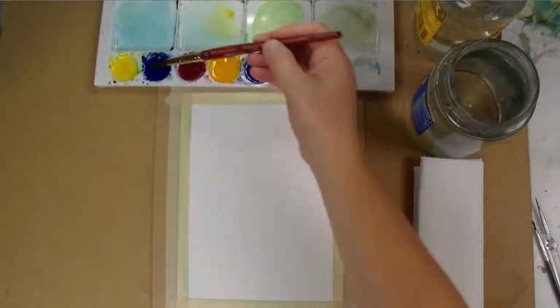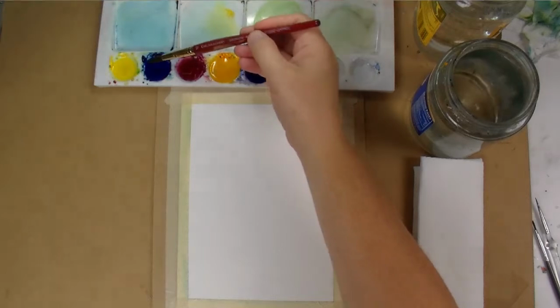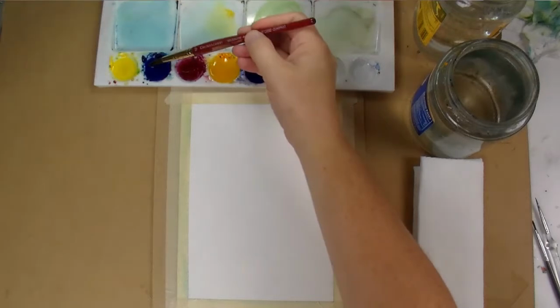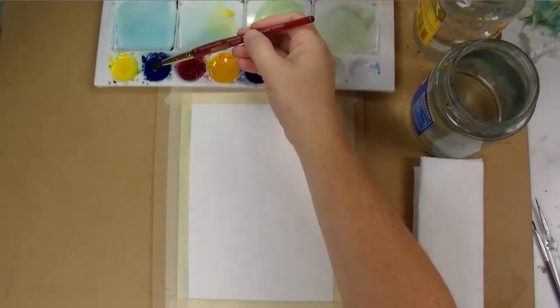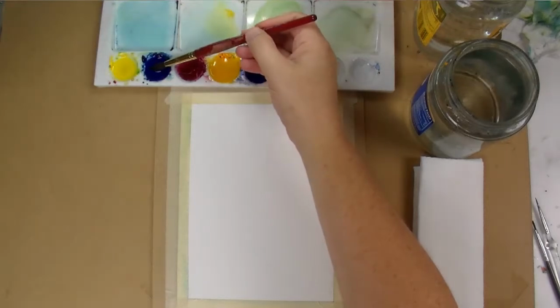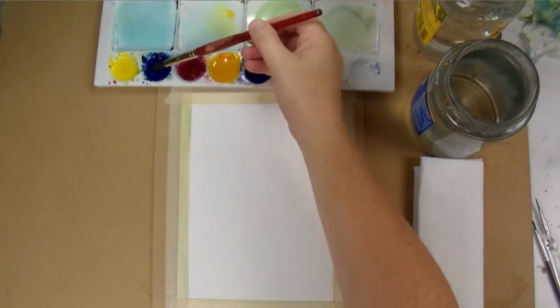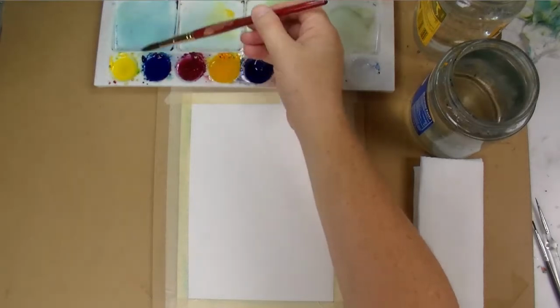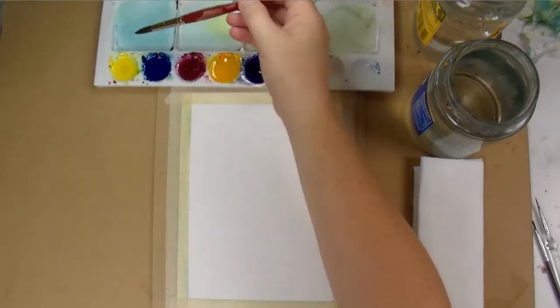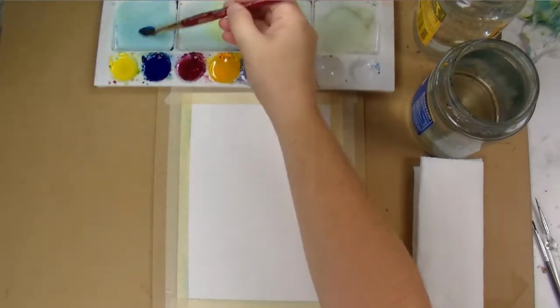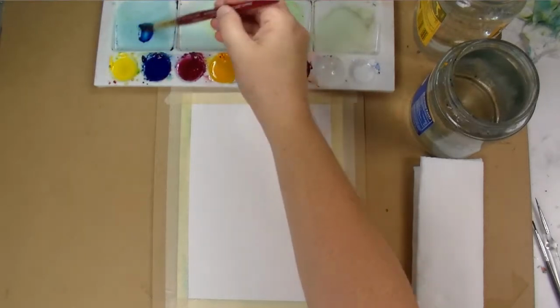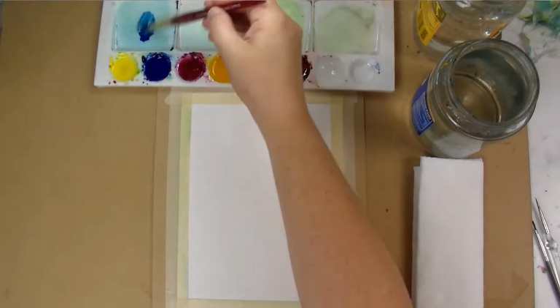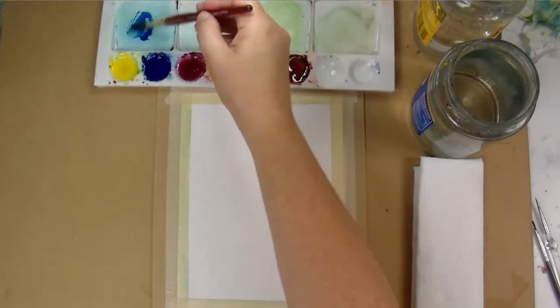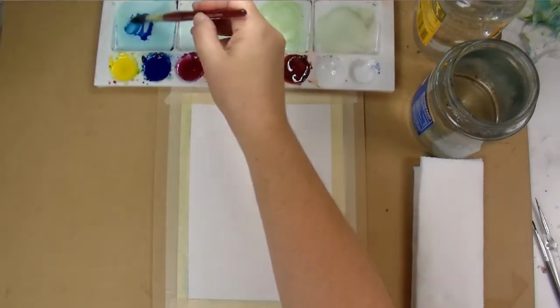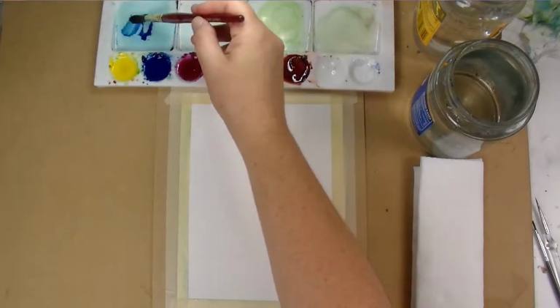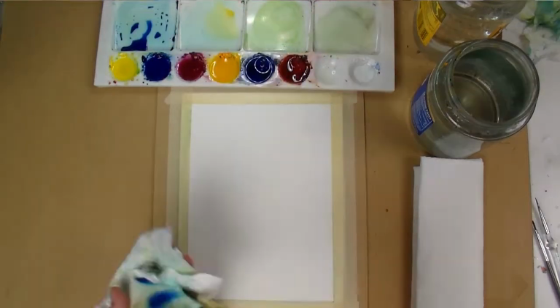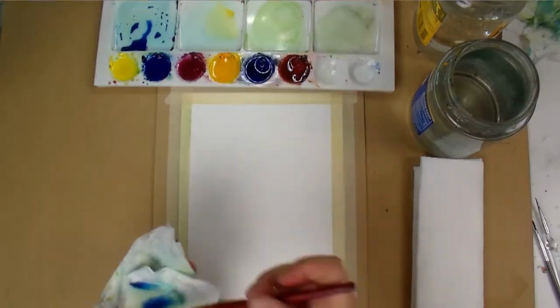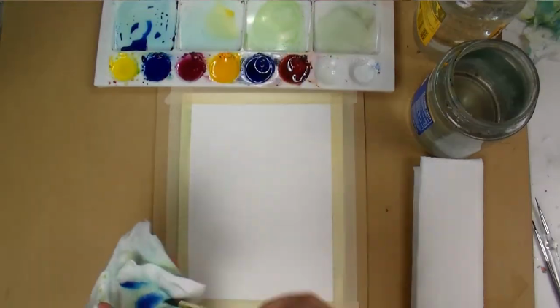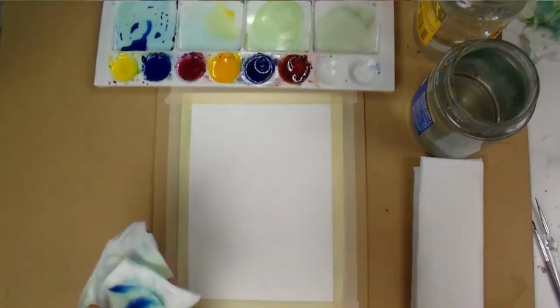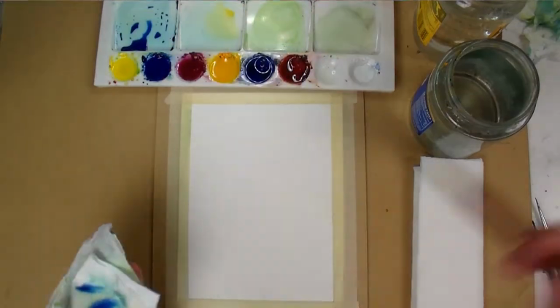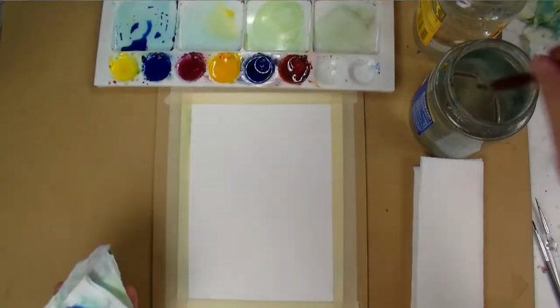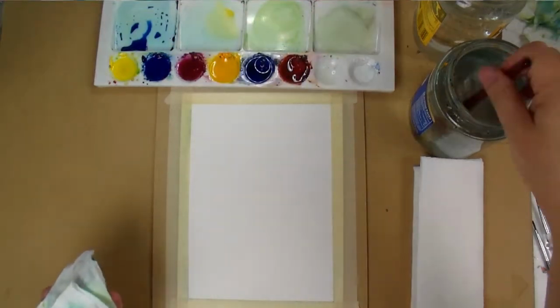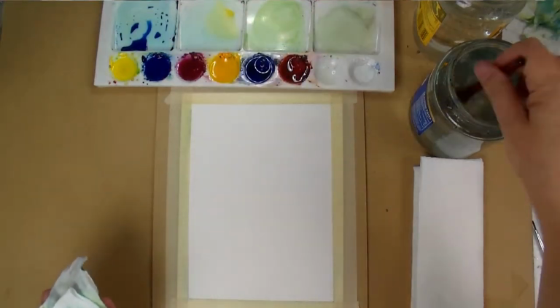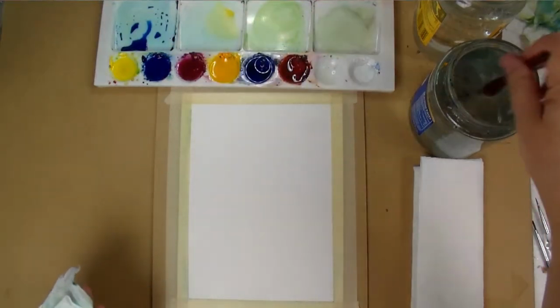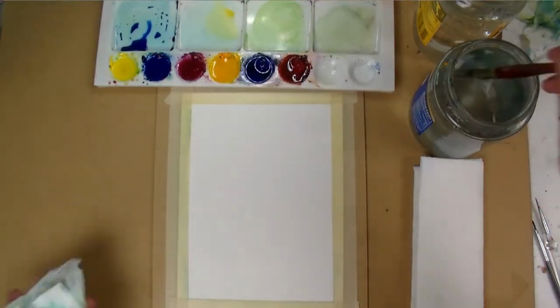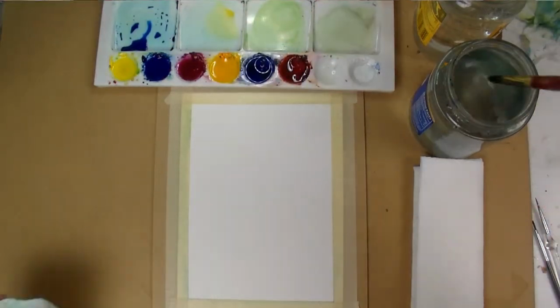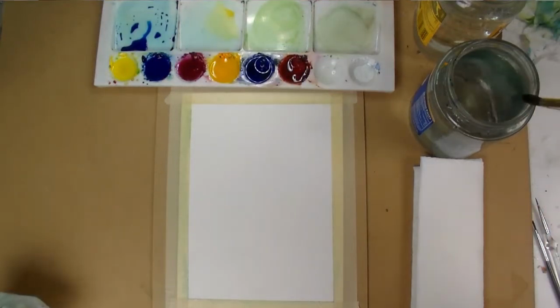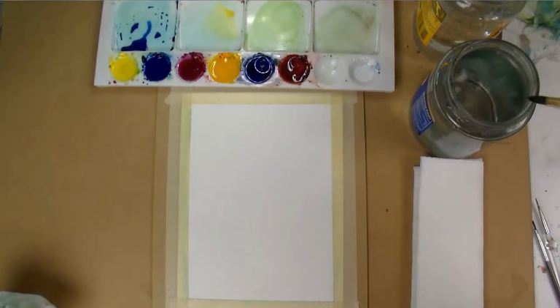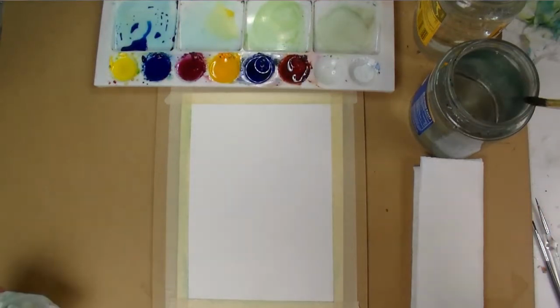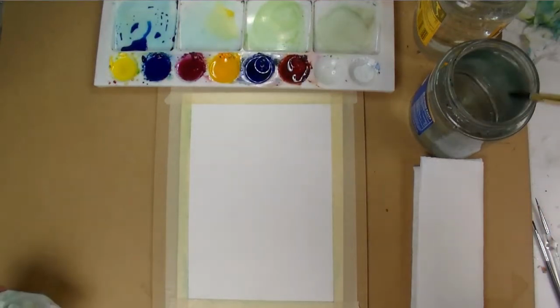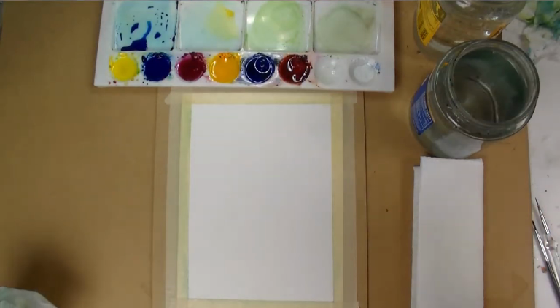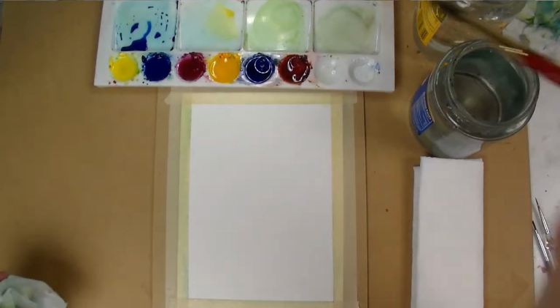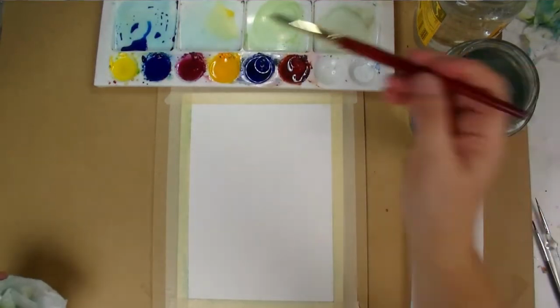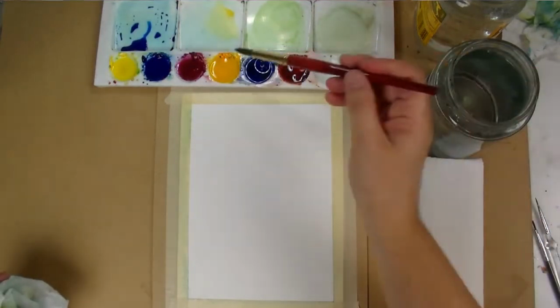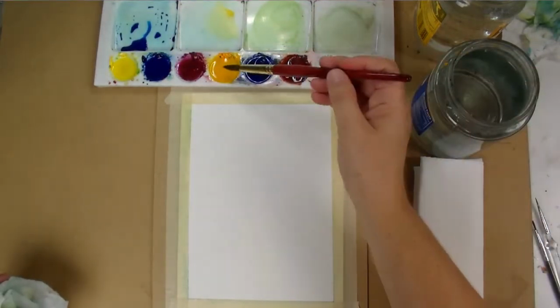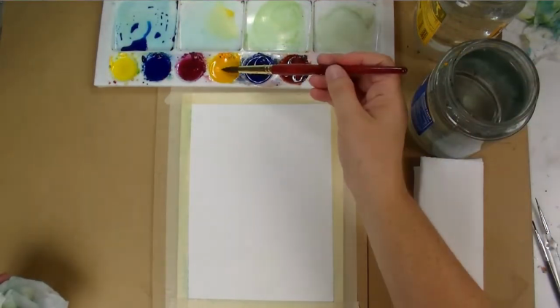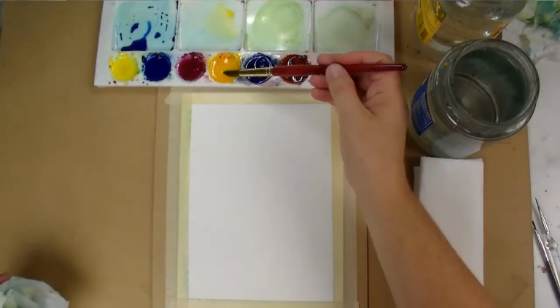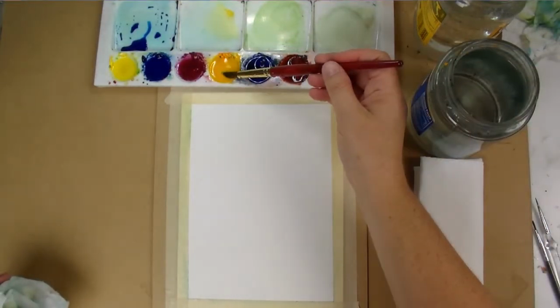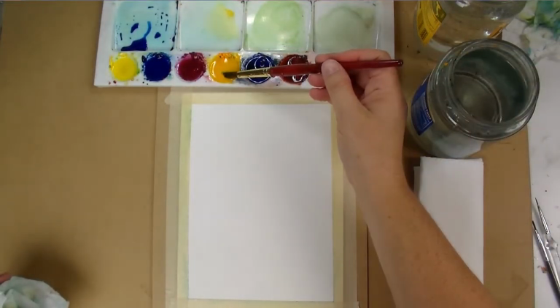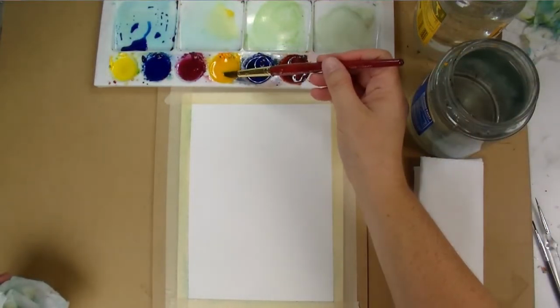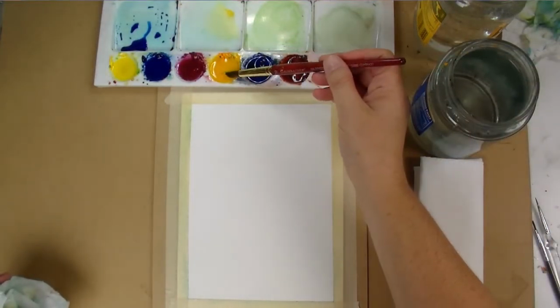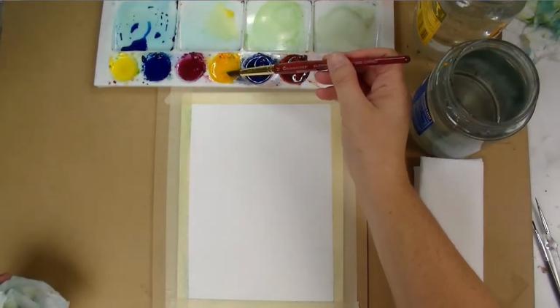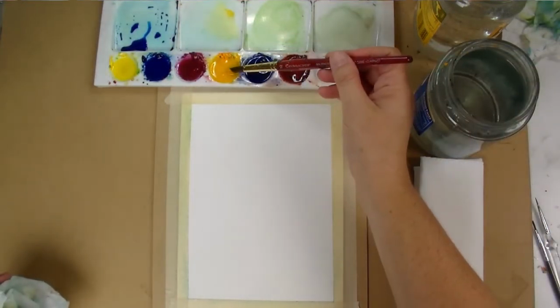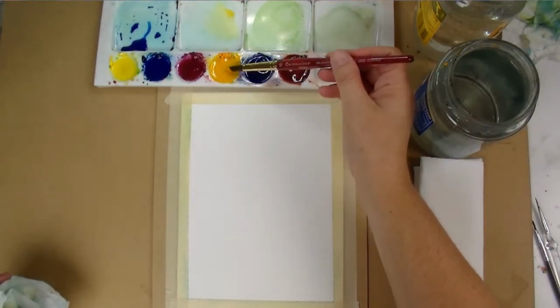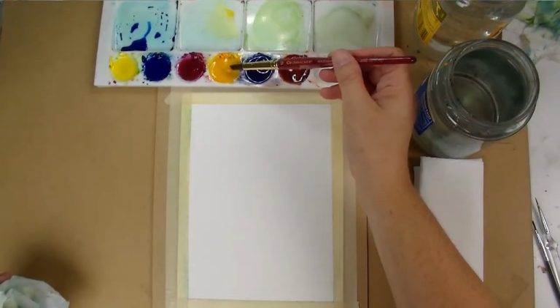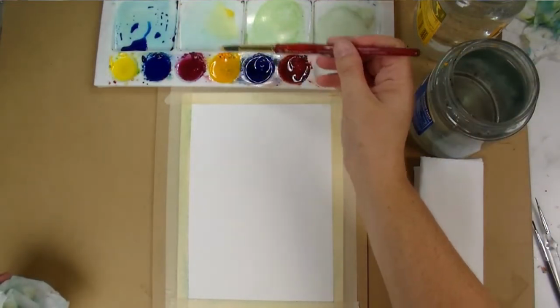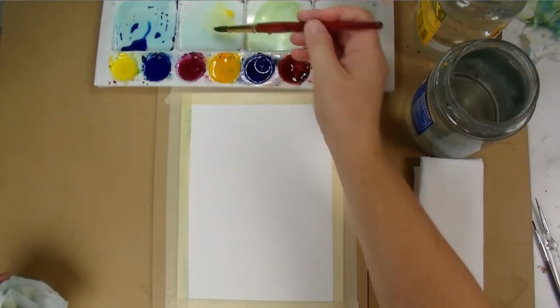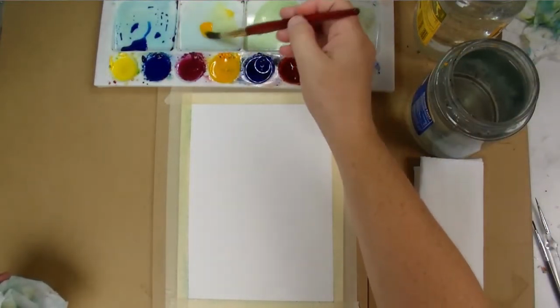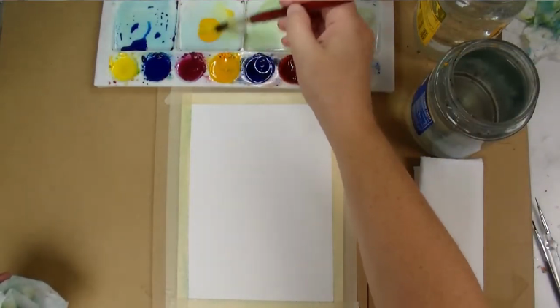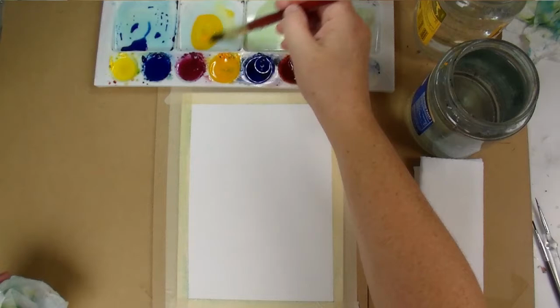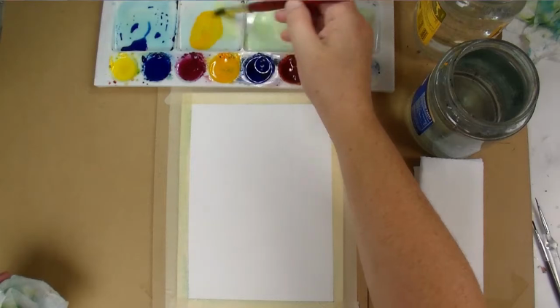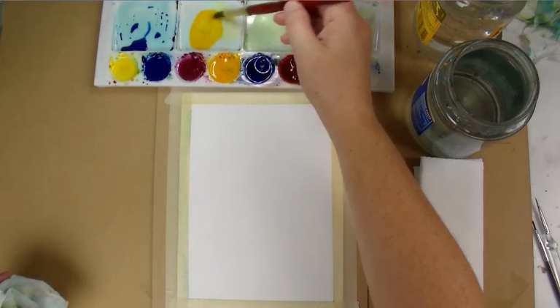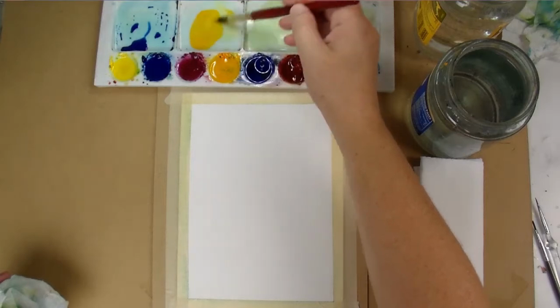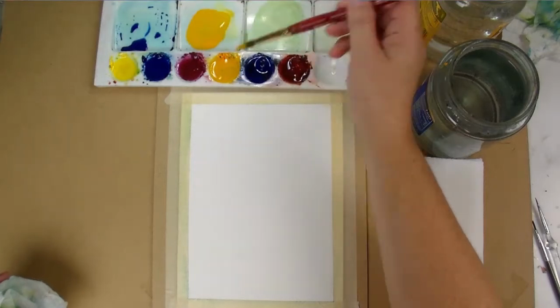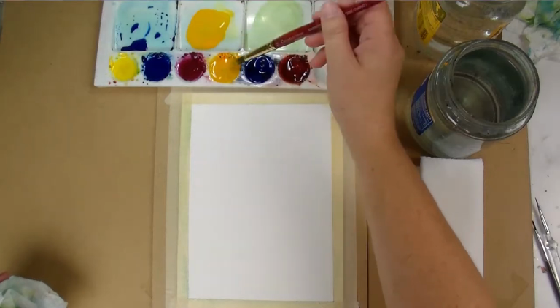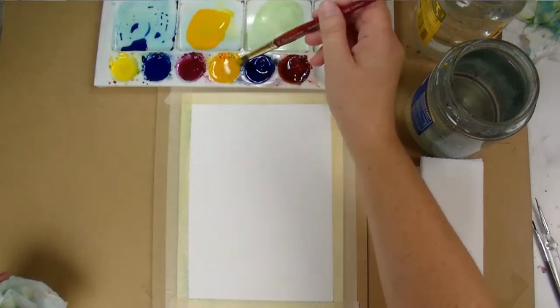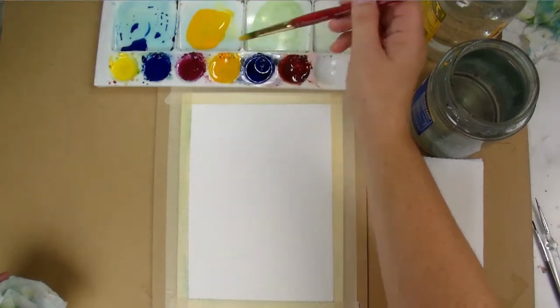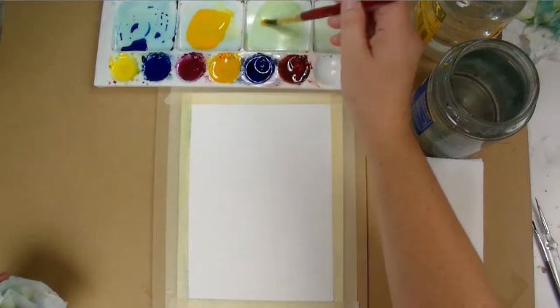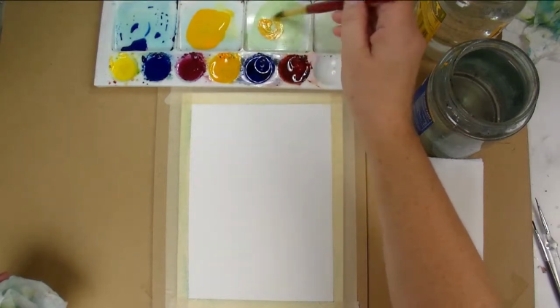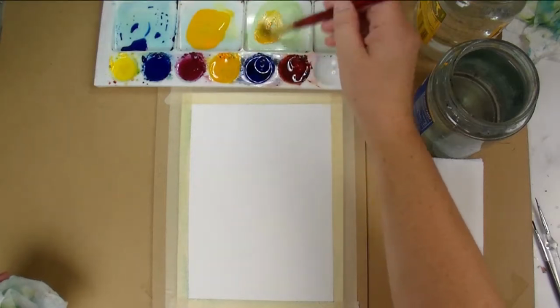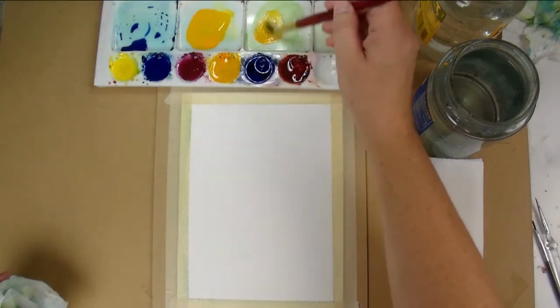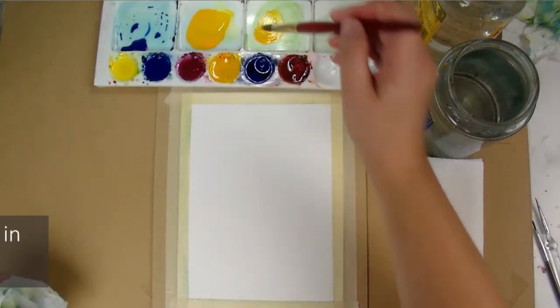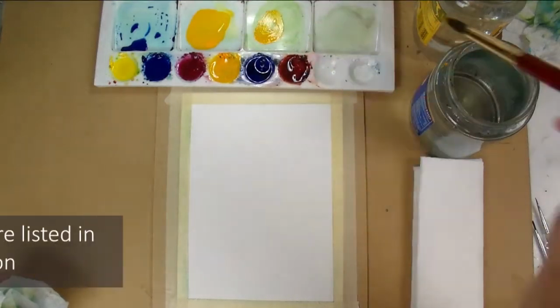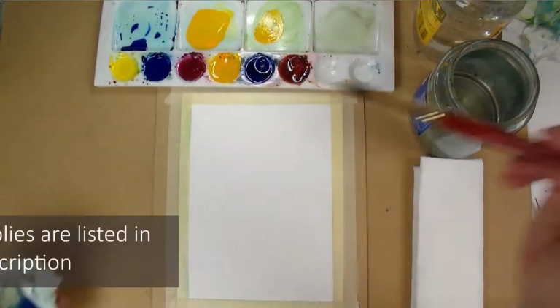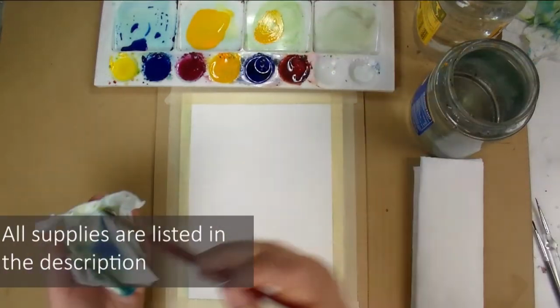Hello and welcome to this painting video where I show you how to paint a misty lake and tree reflections in watercolor.